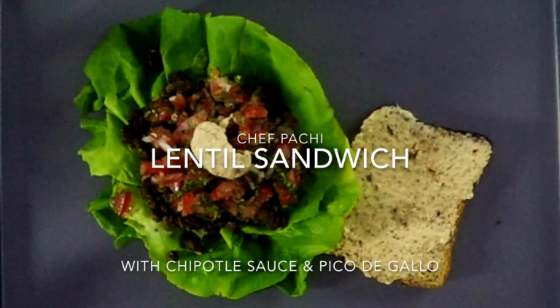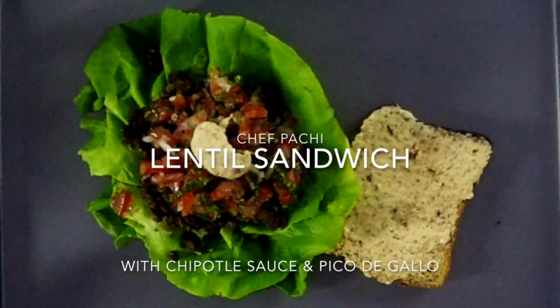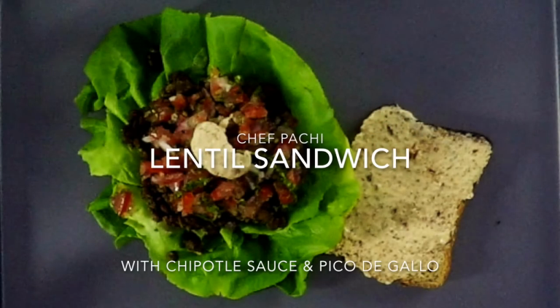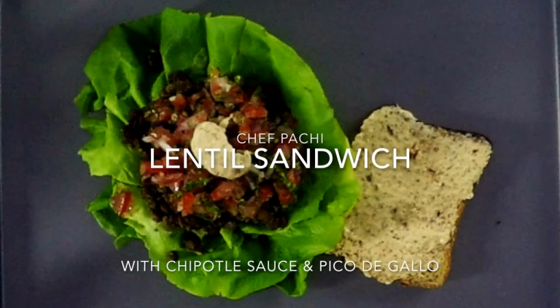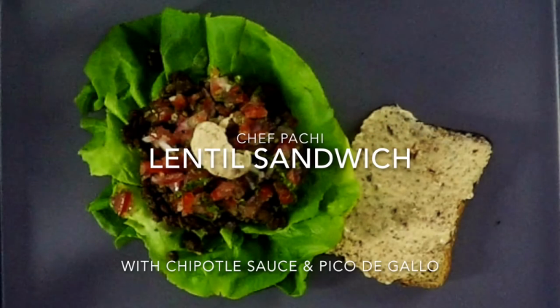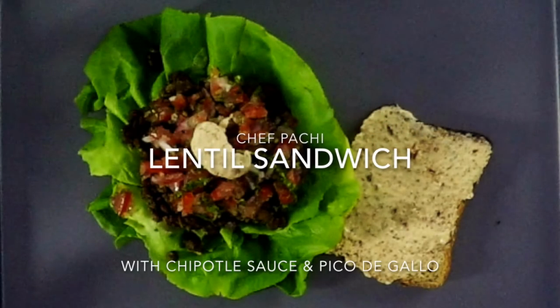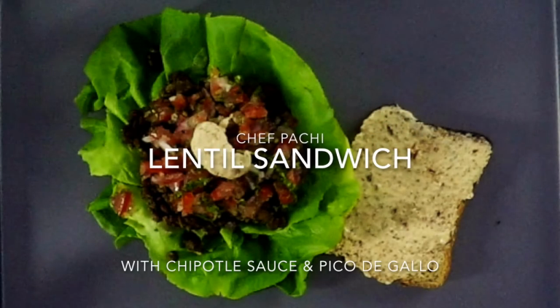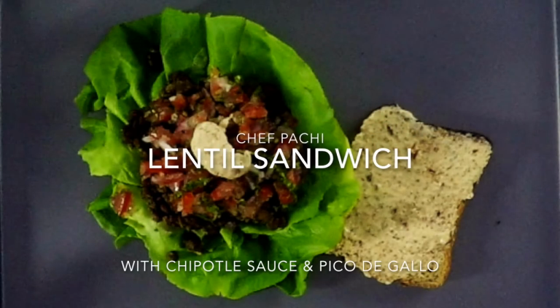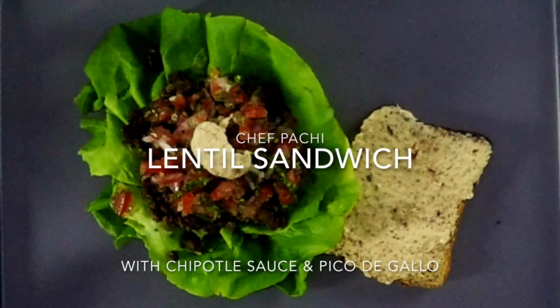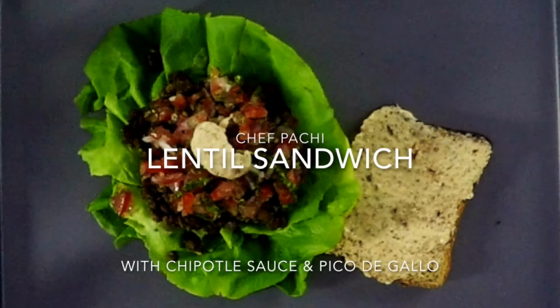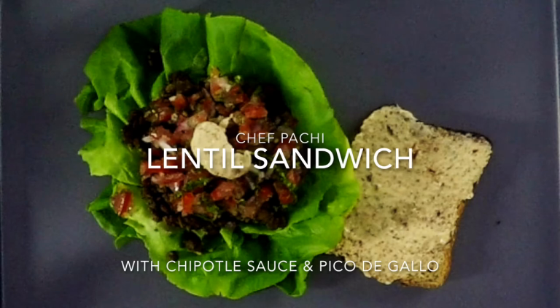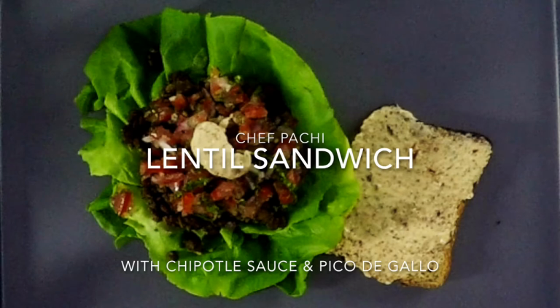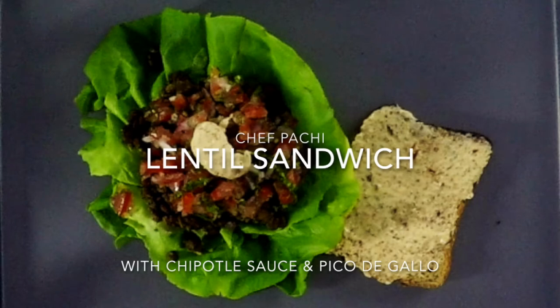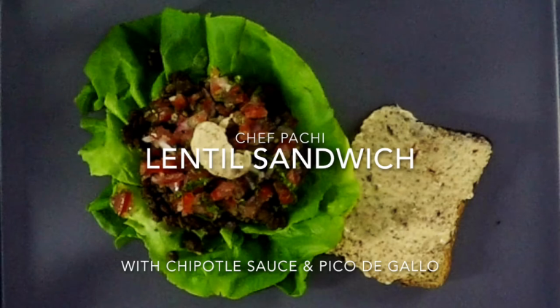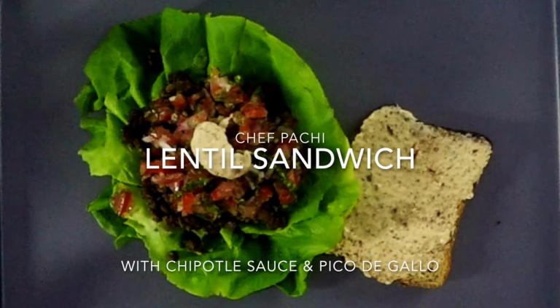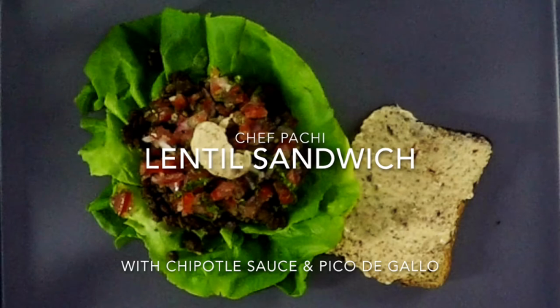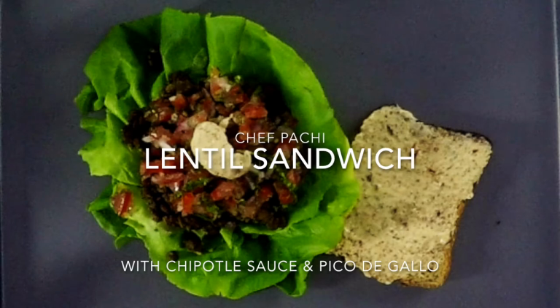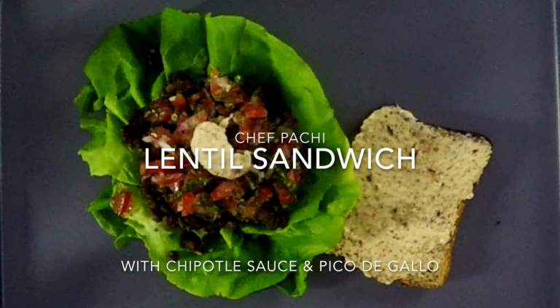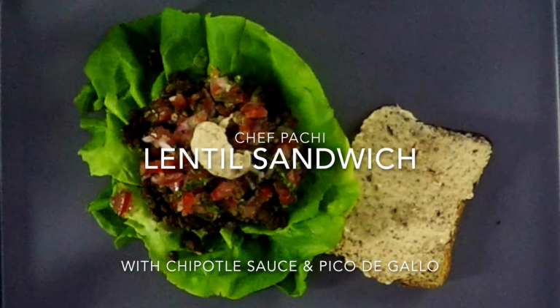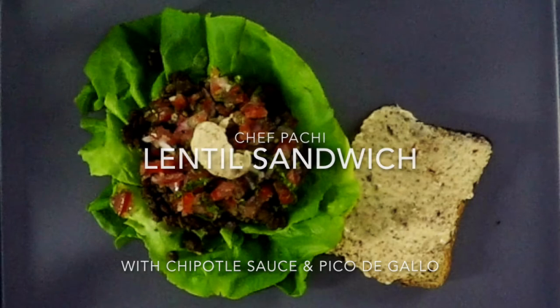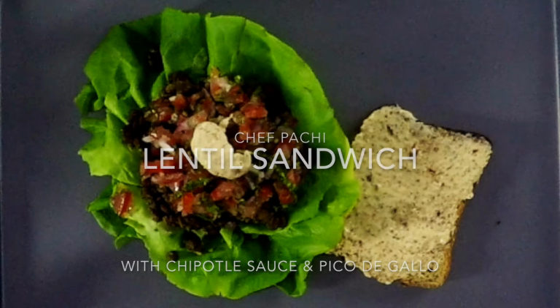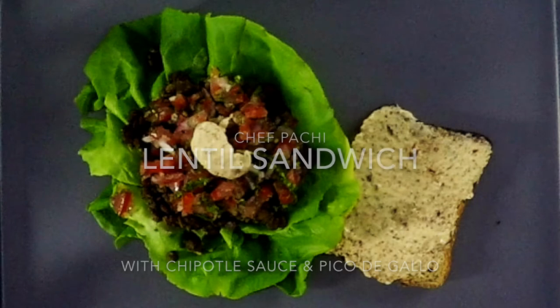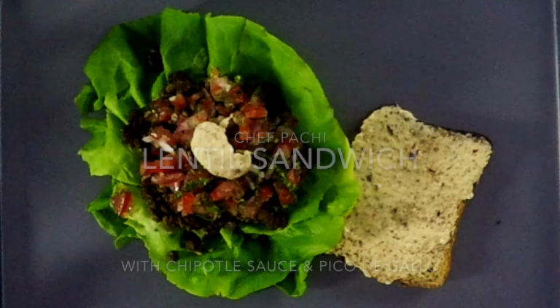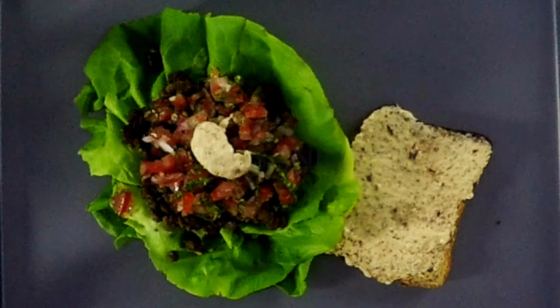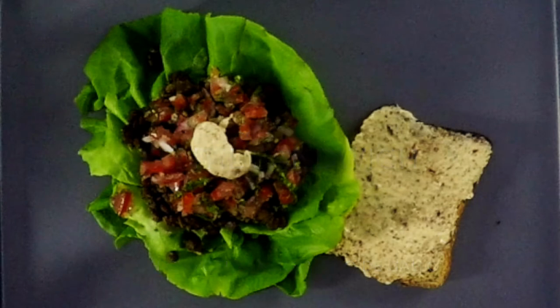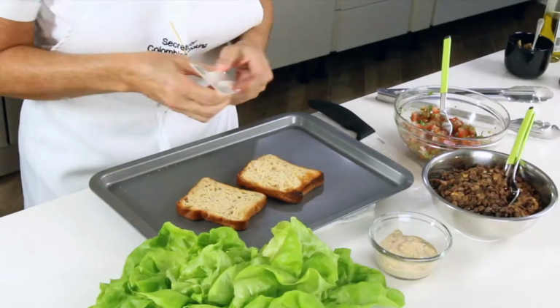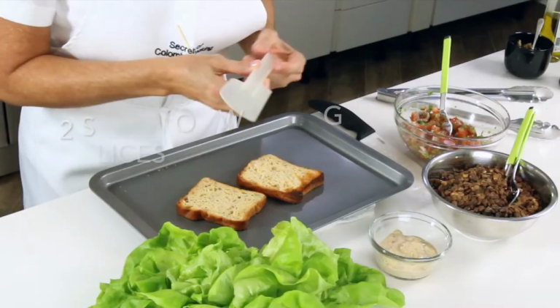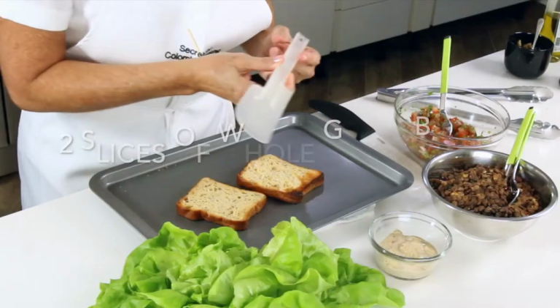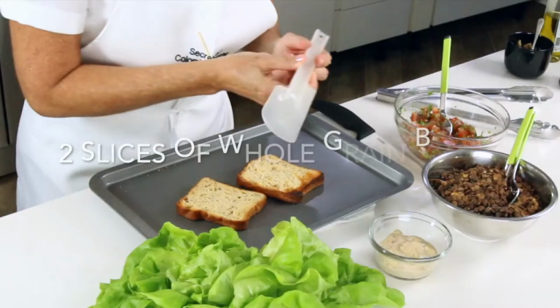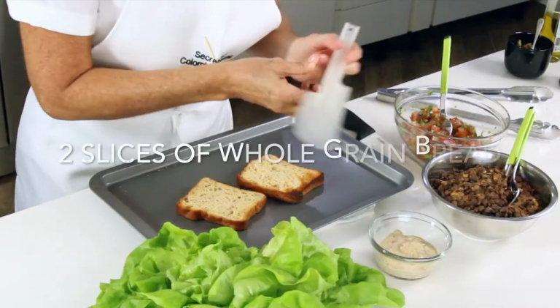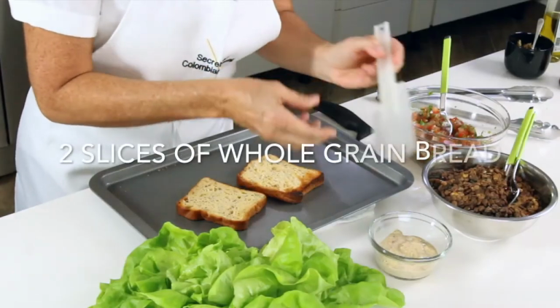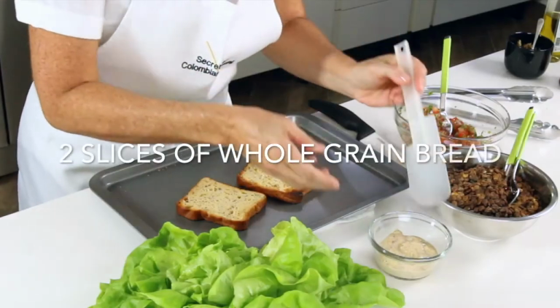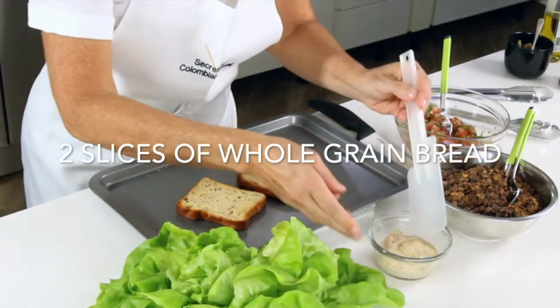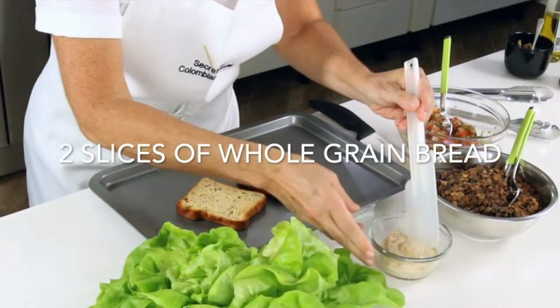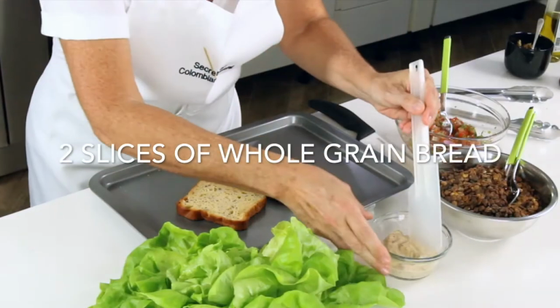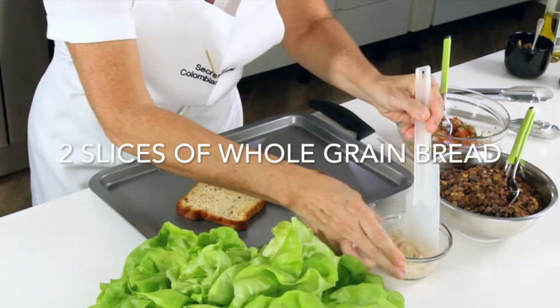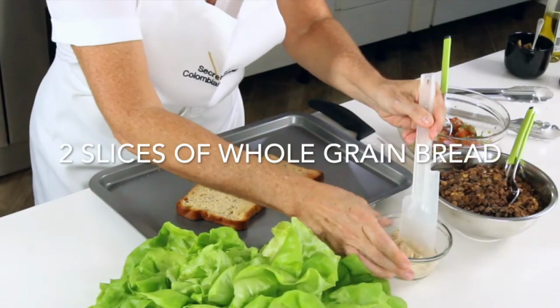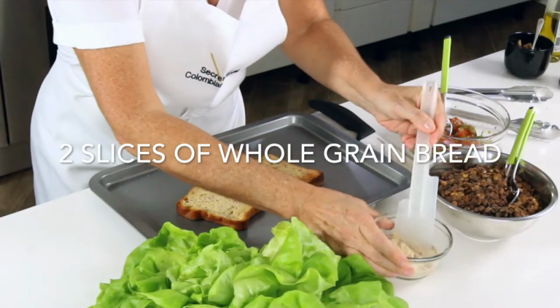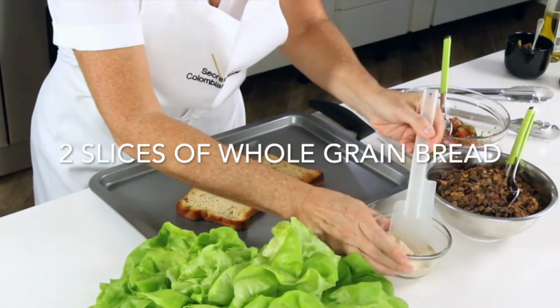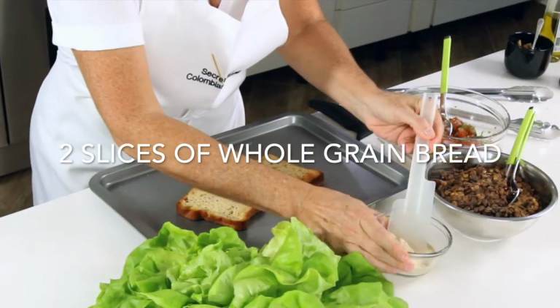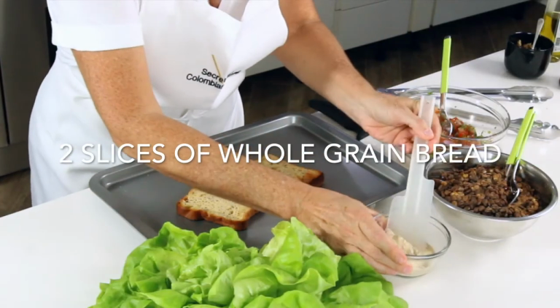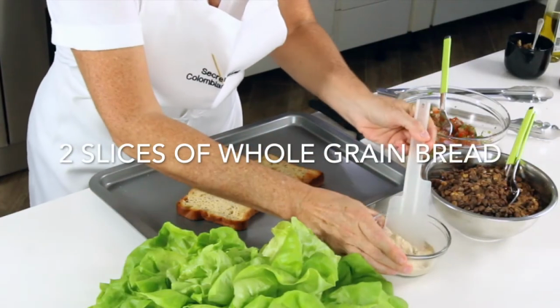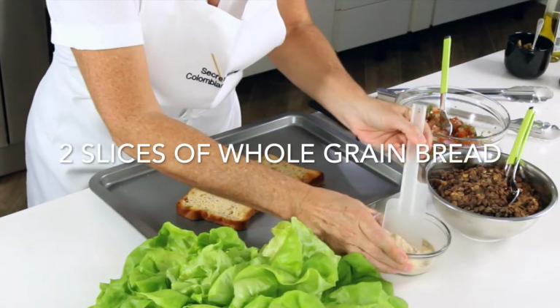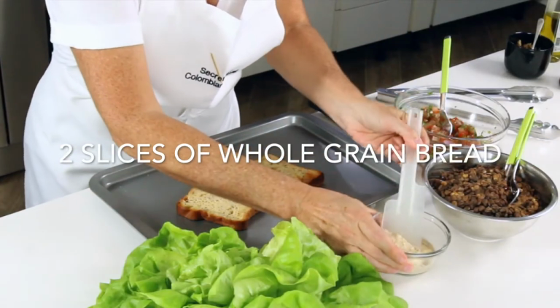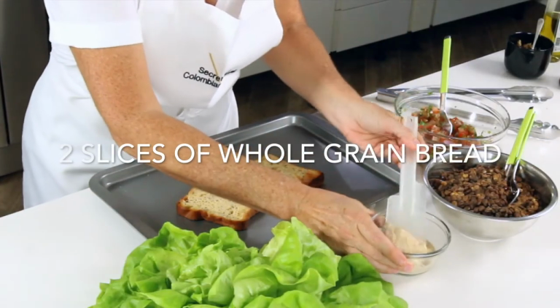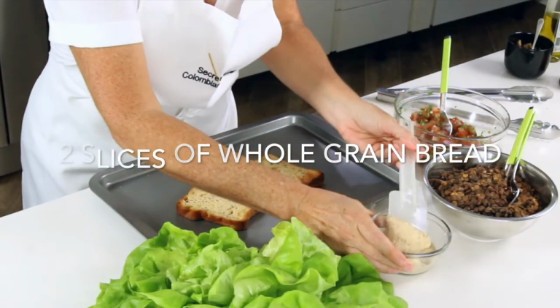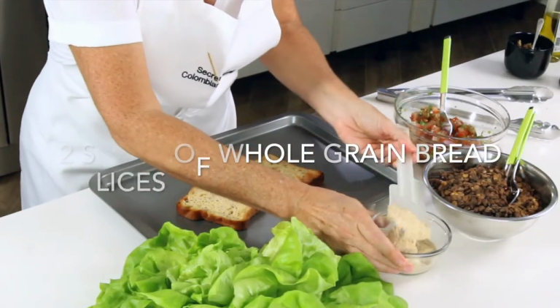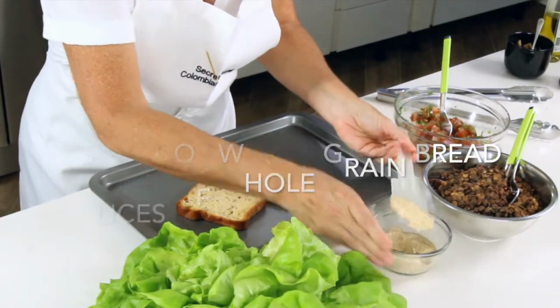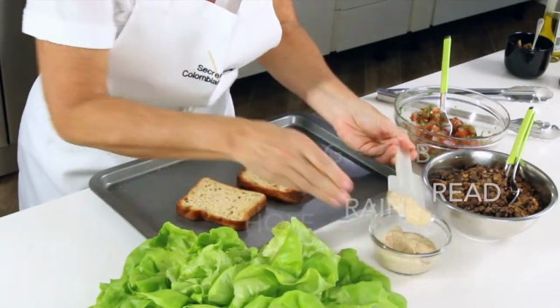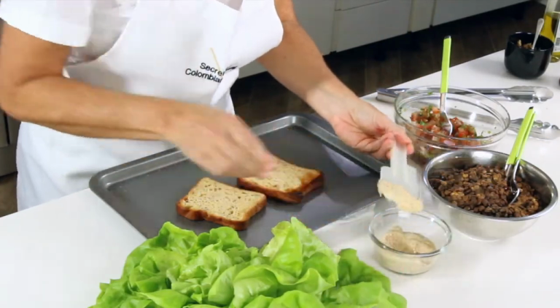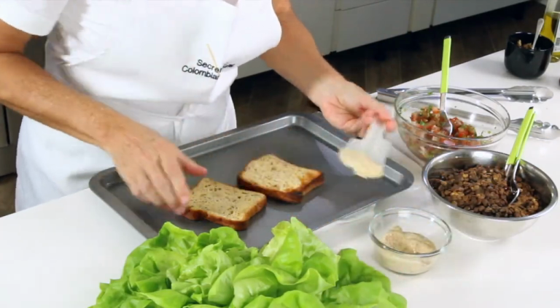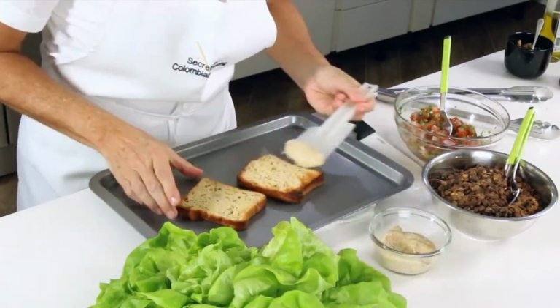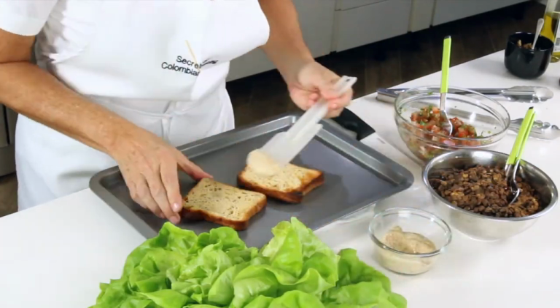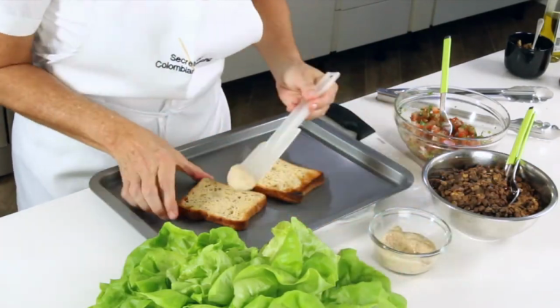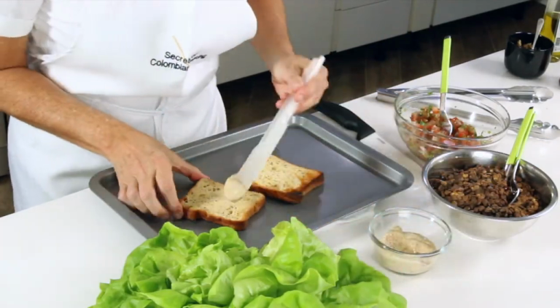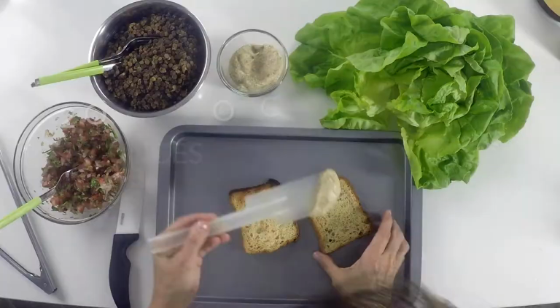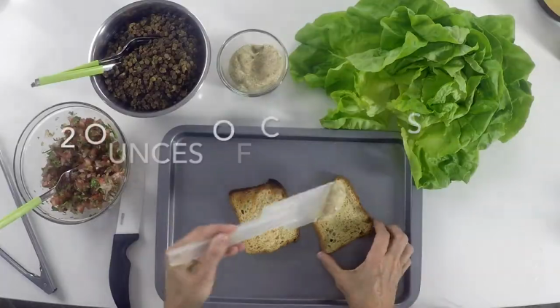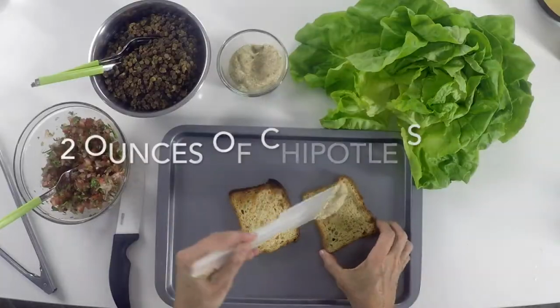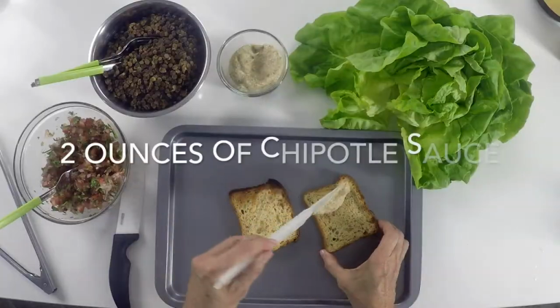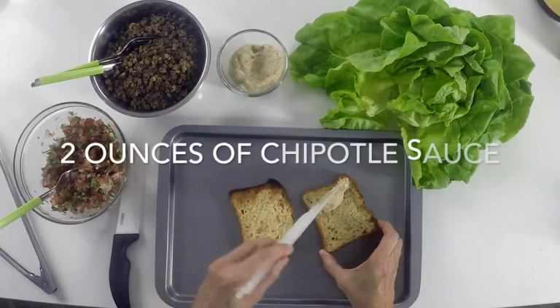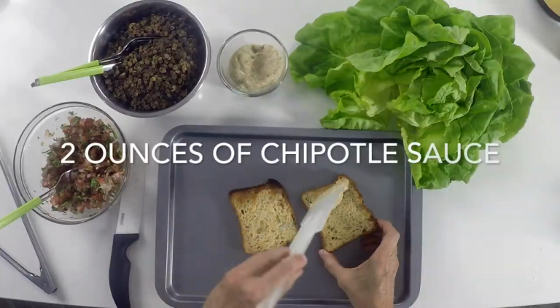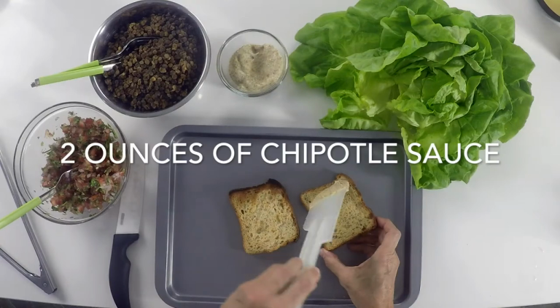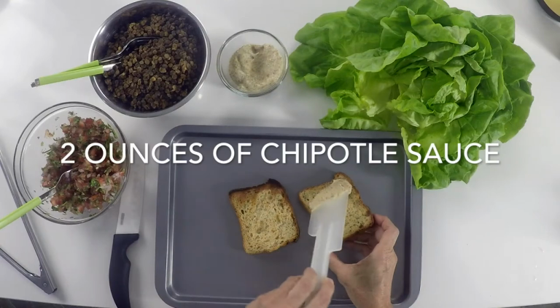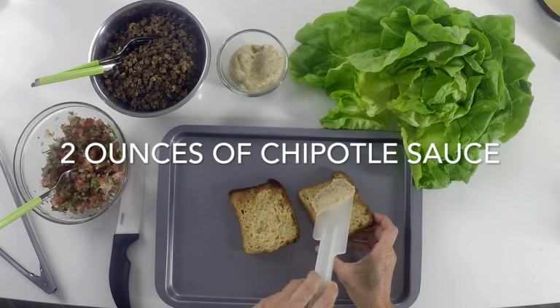Today we're going to prepare a delicious lentil sandwich that we can take if we're going to go to the gym.